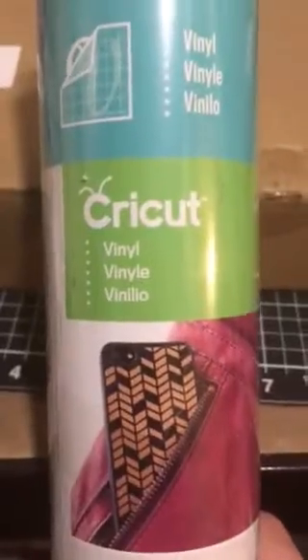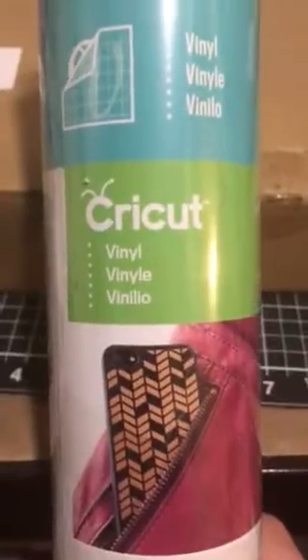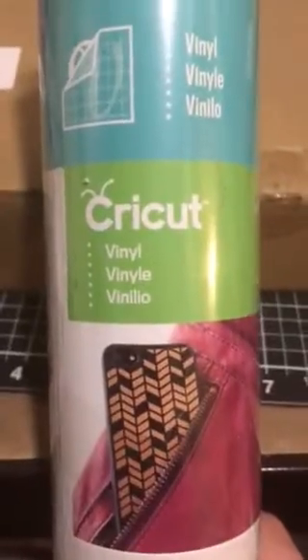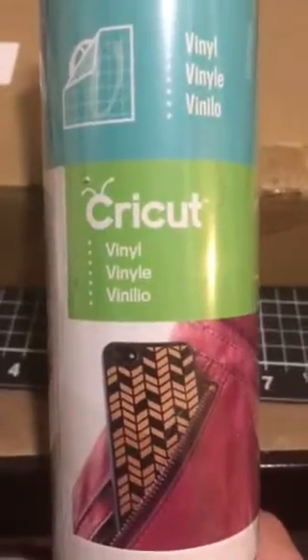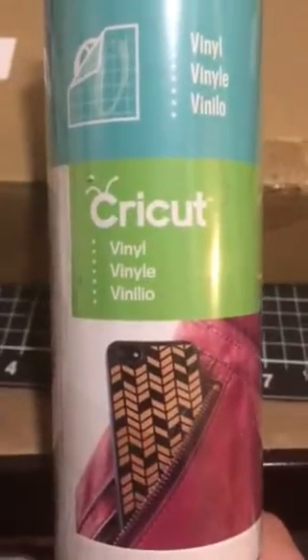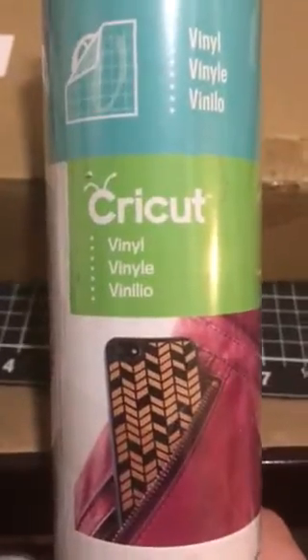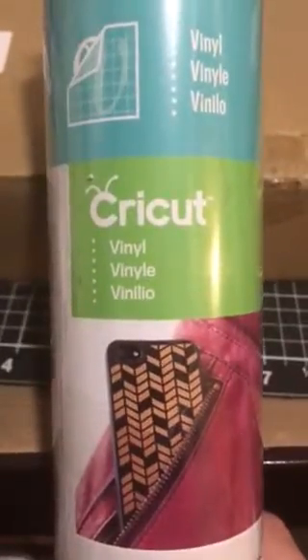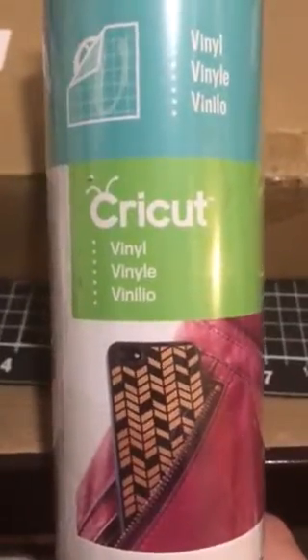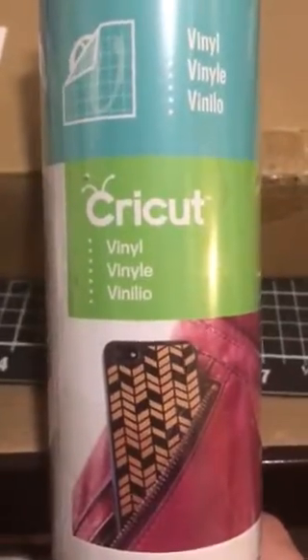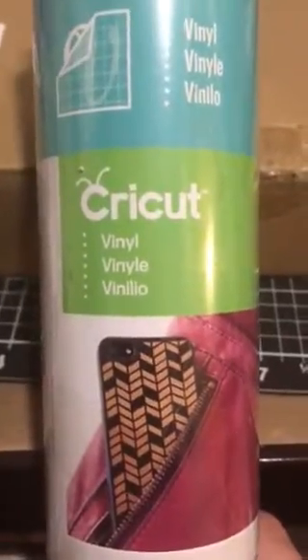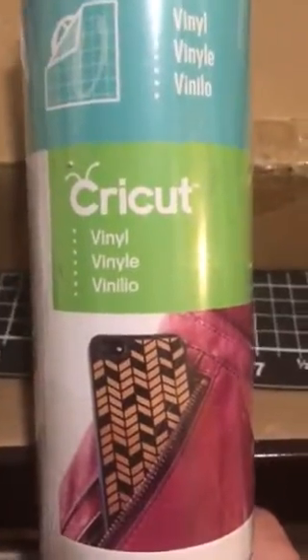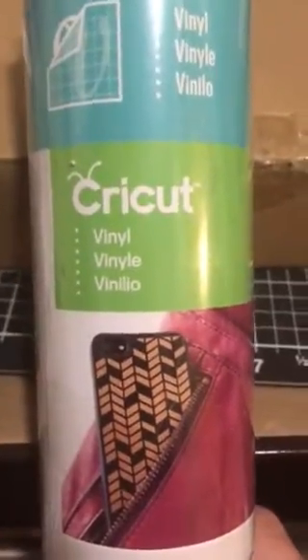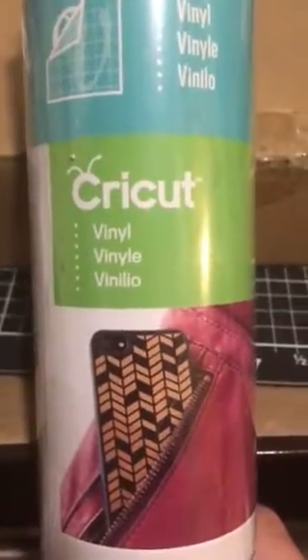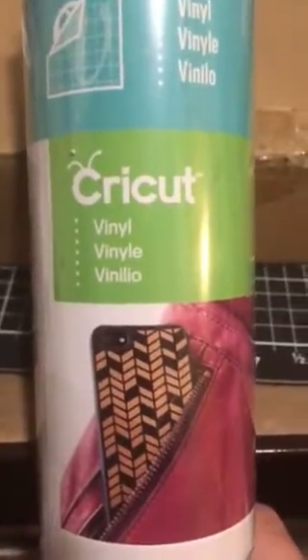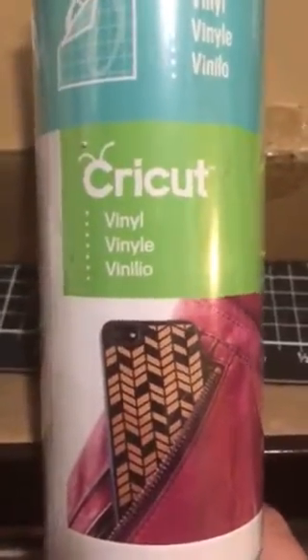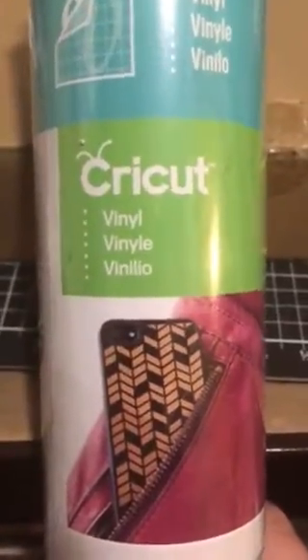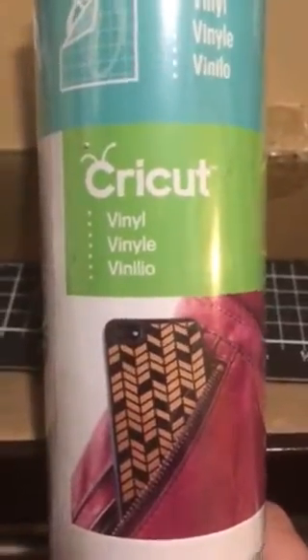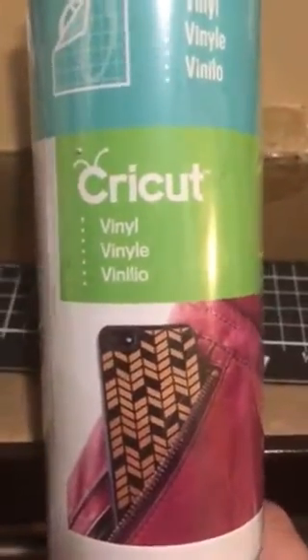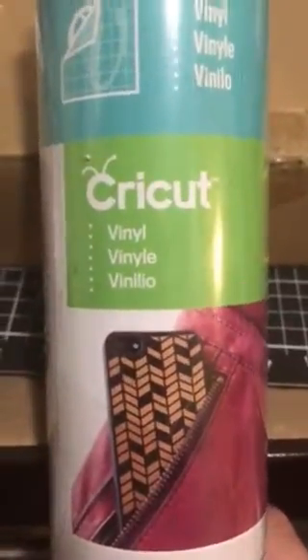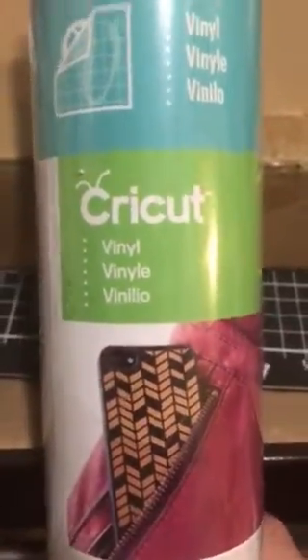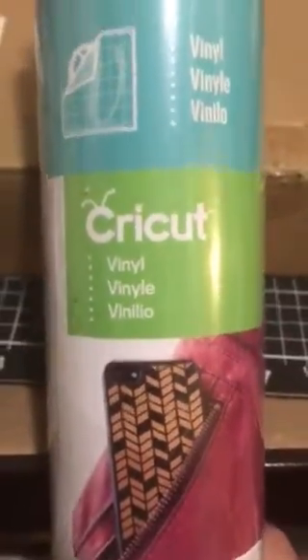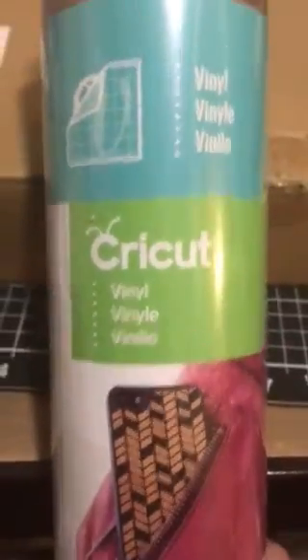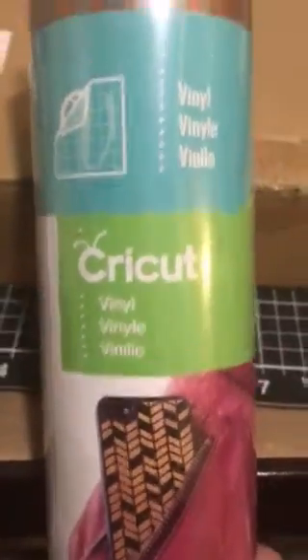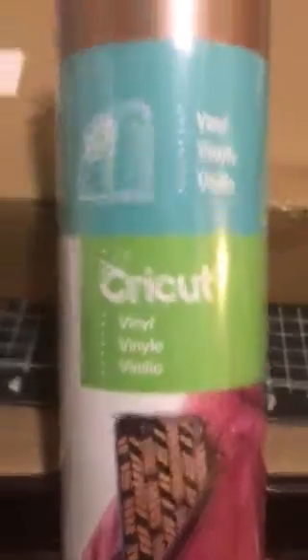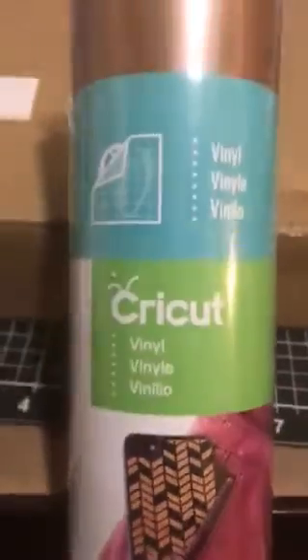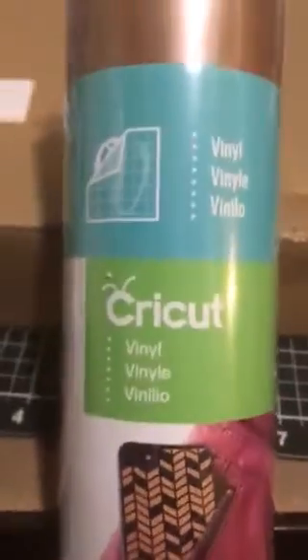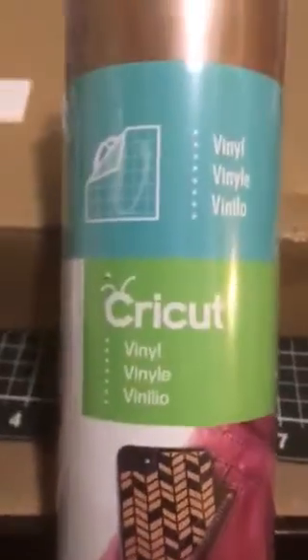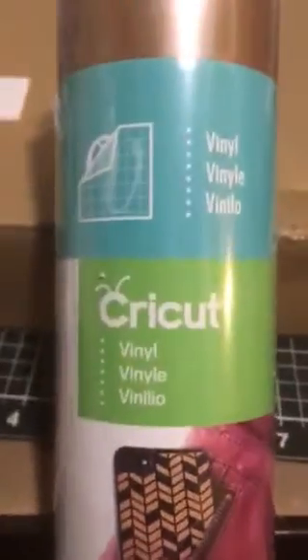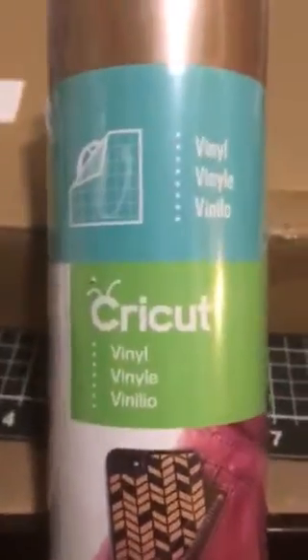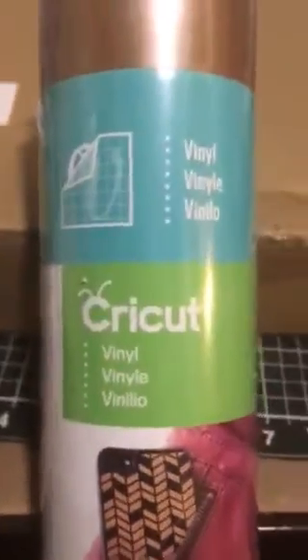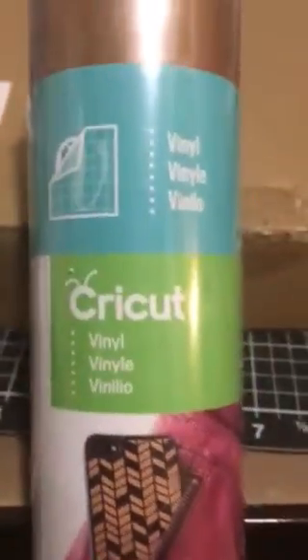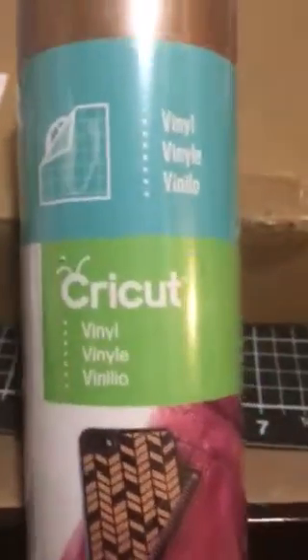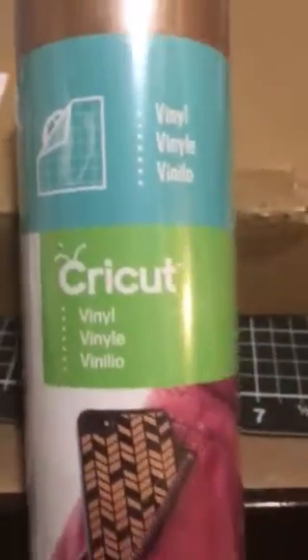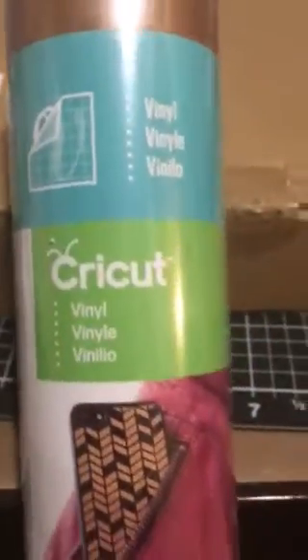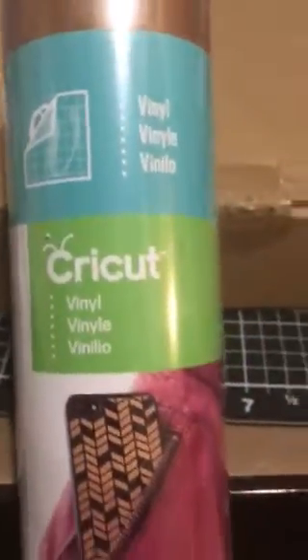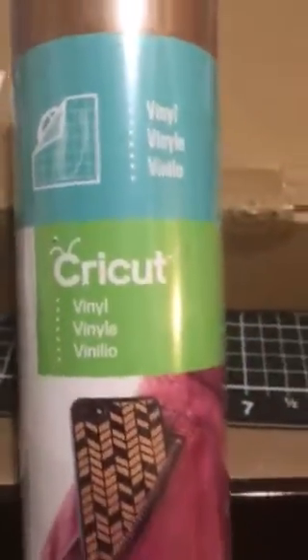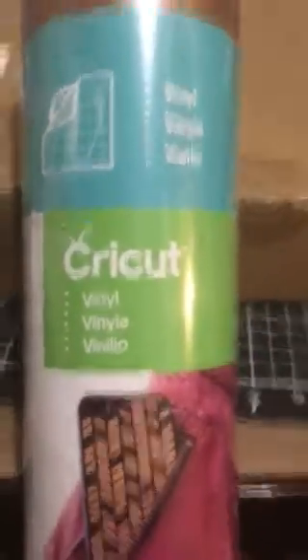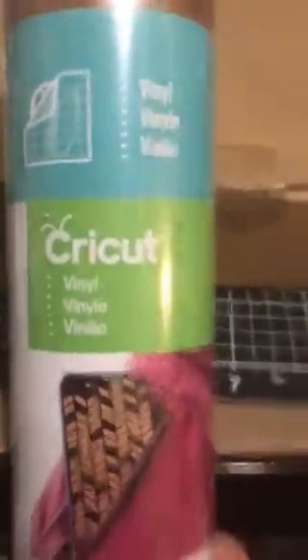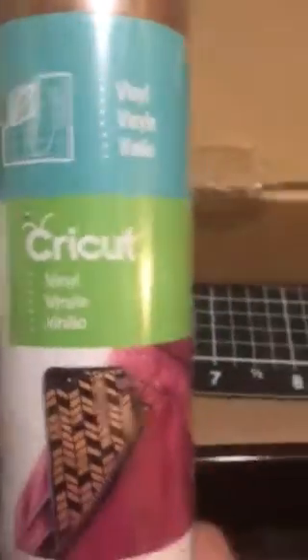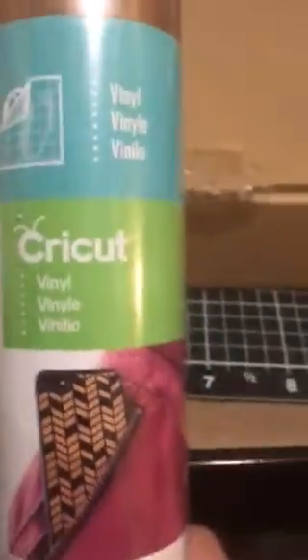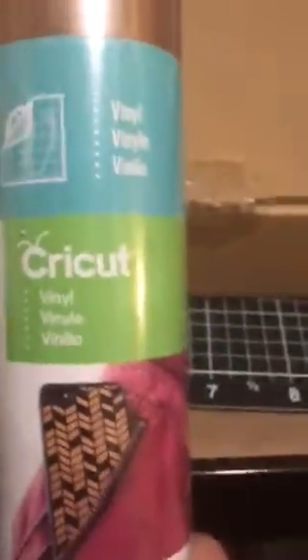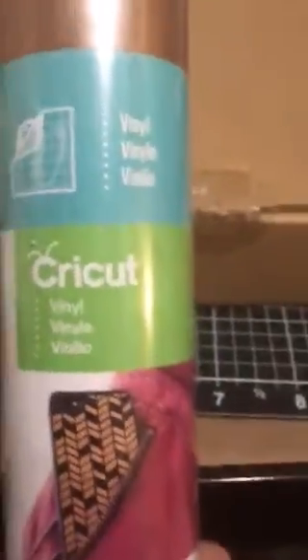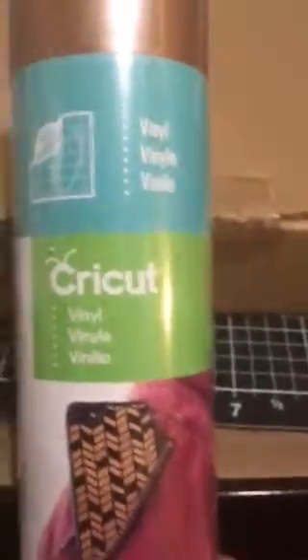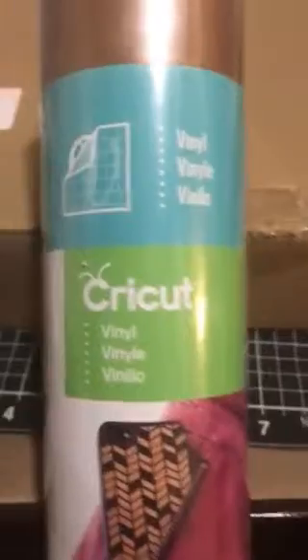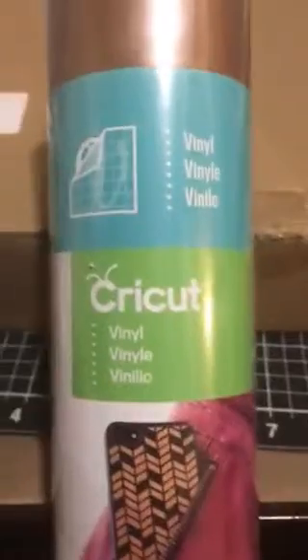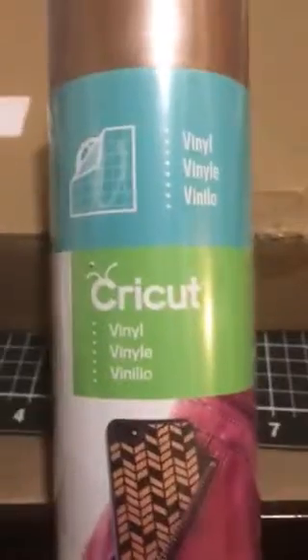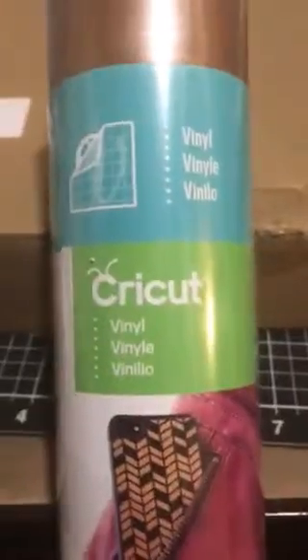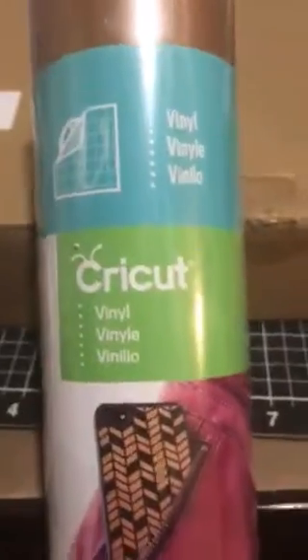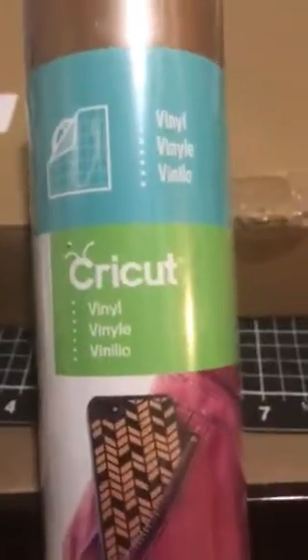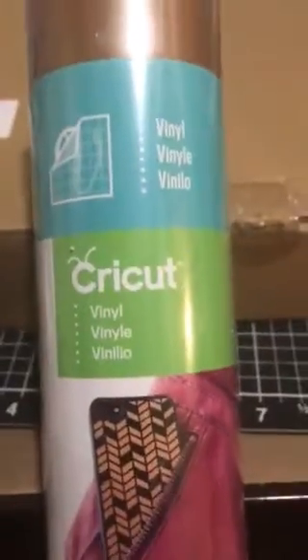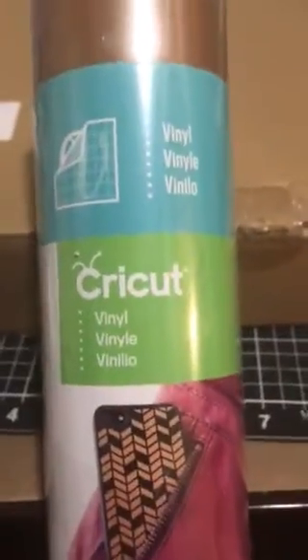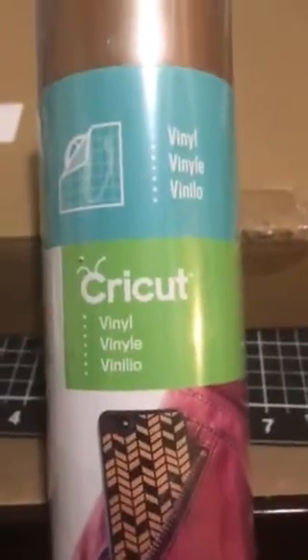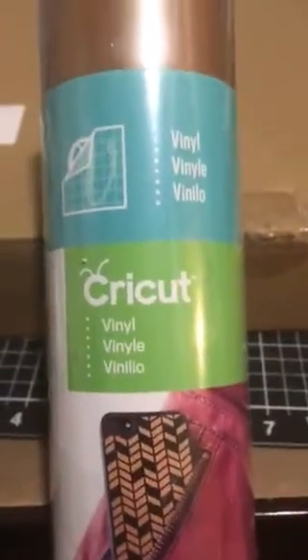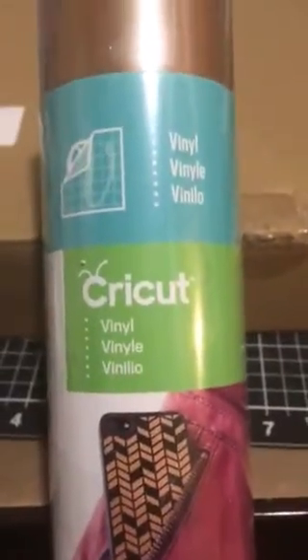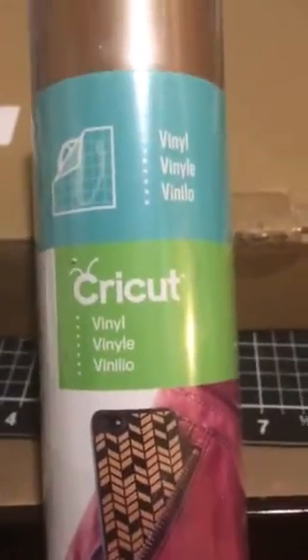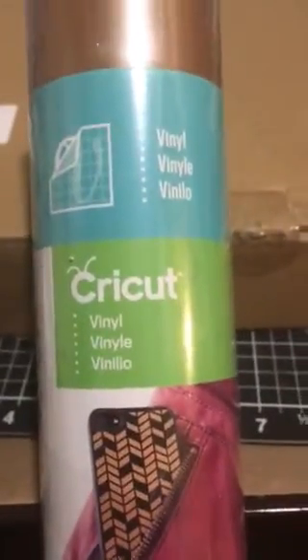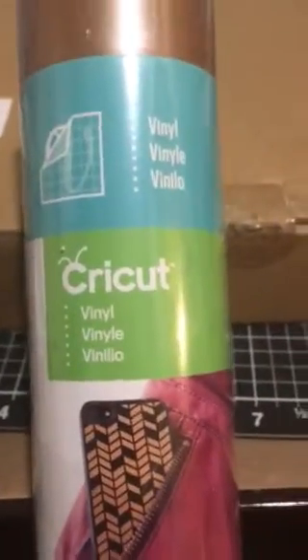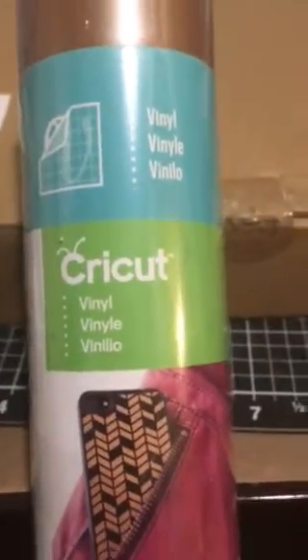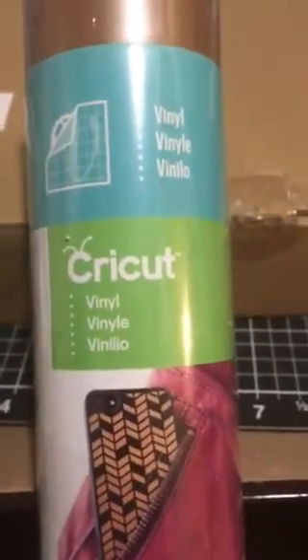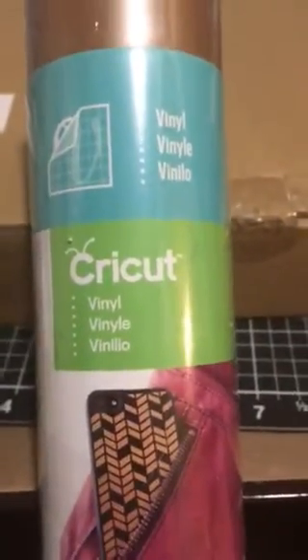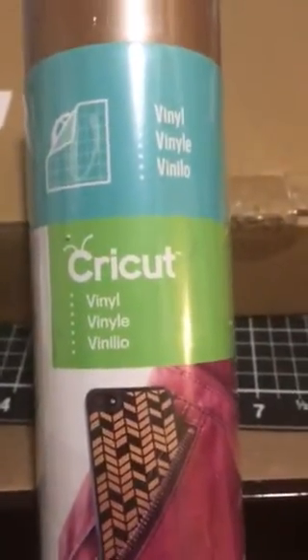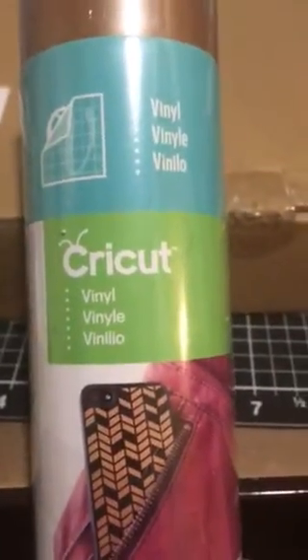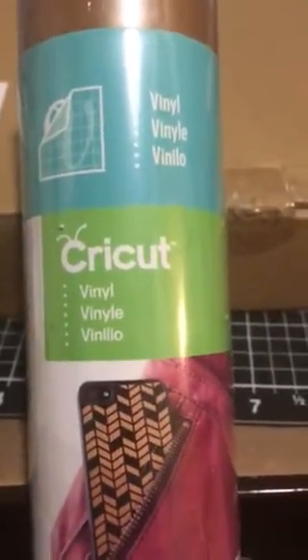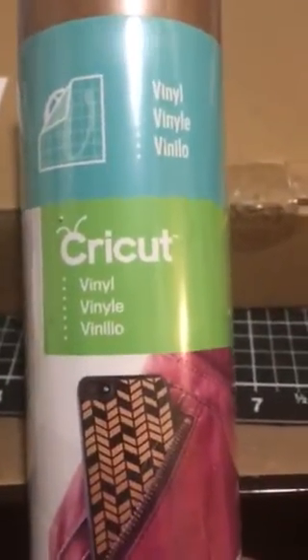Hey everybody, it's Lori Cooch. I want to show you what is in the November mystery box.